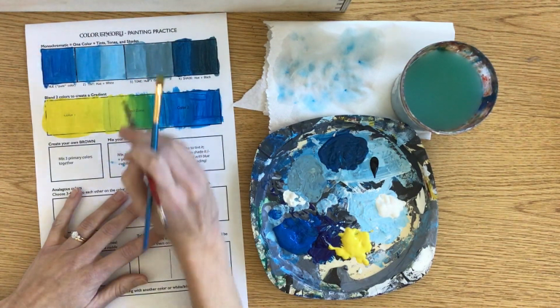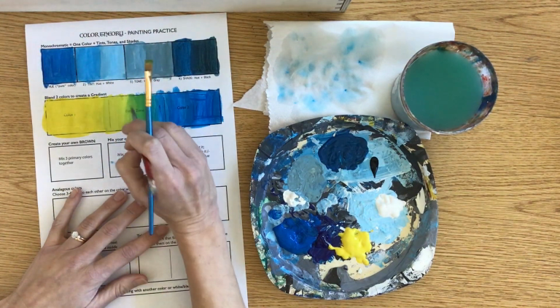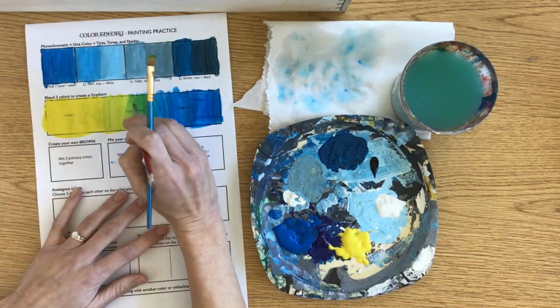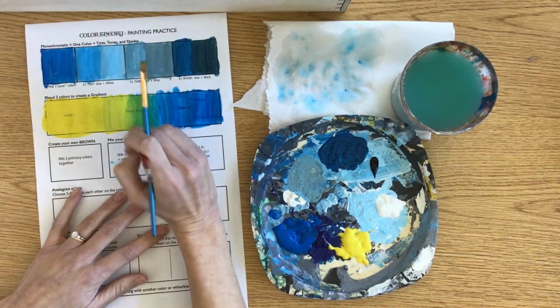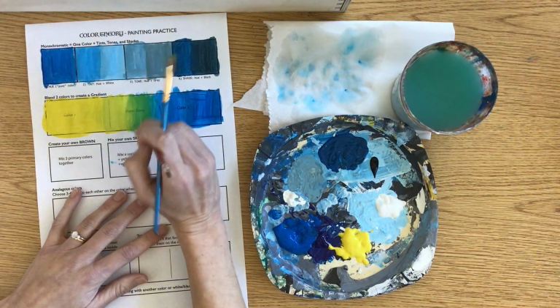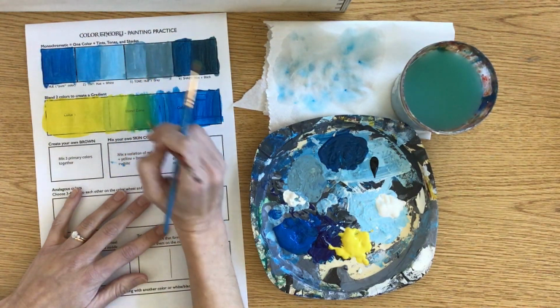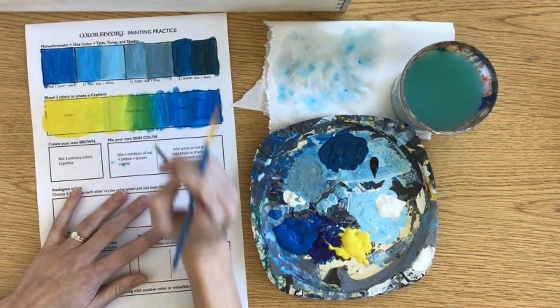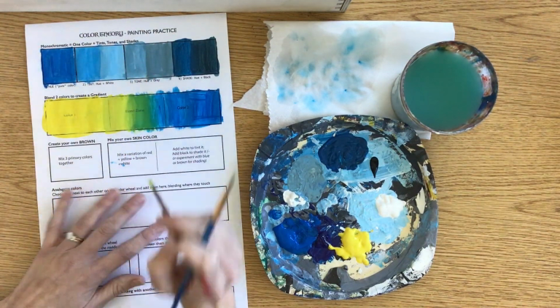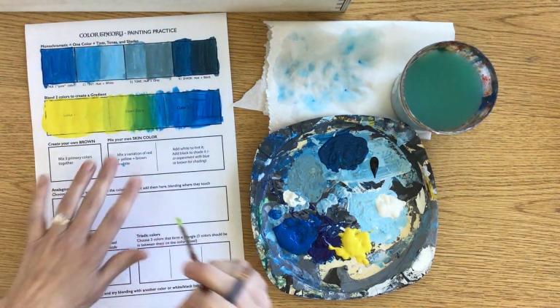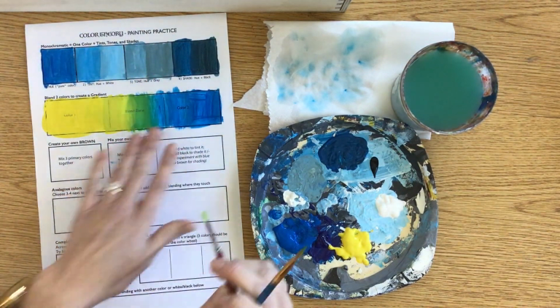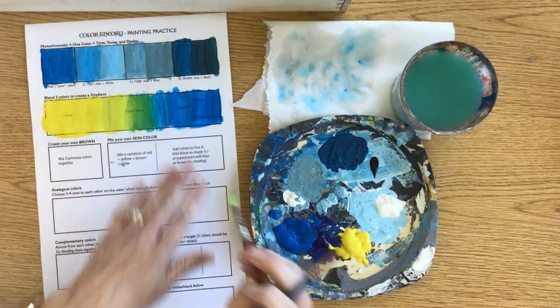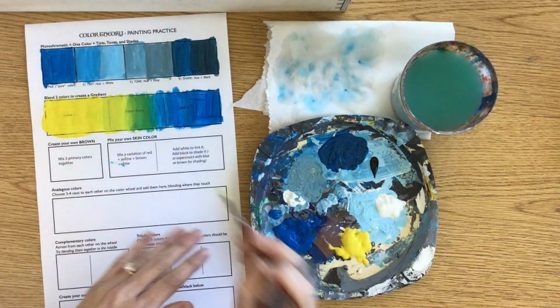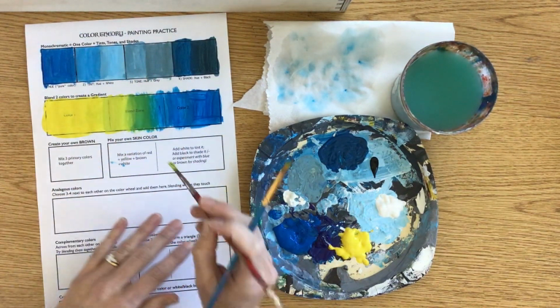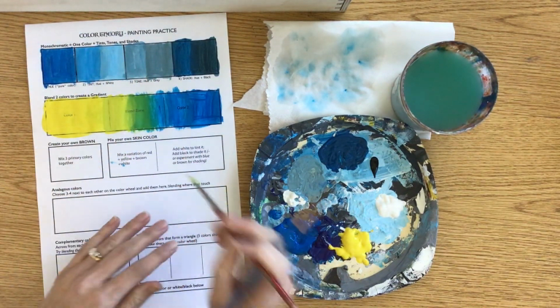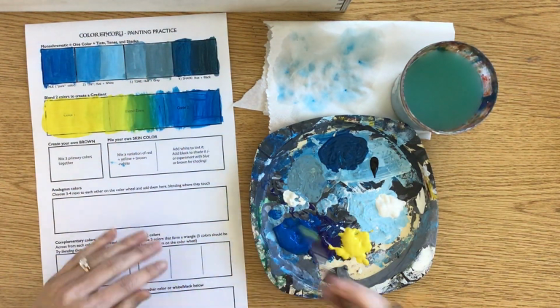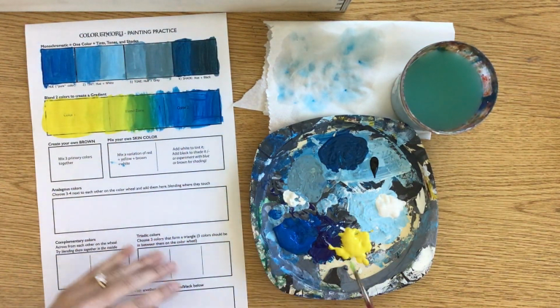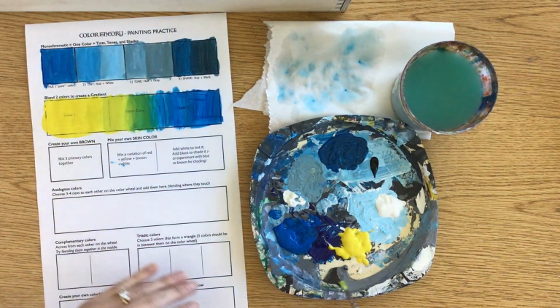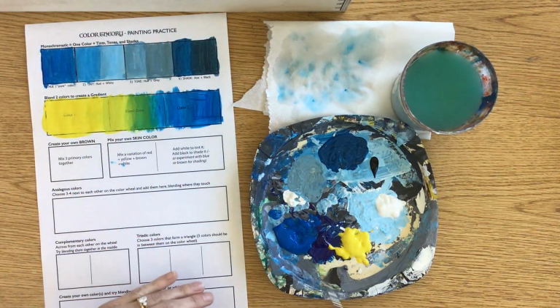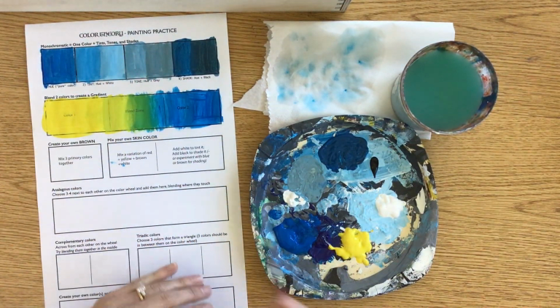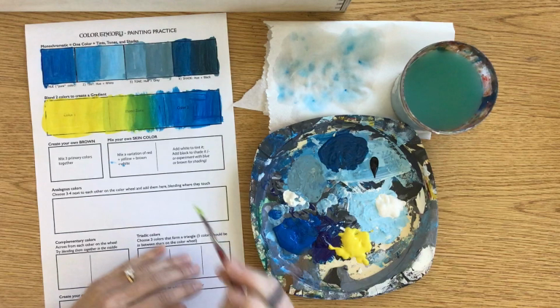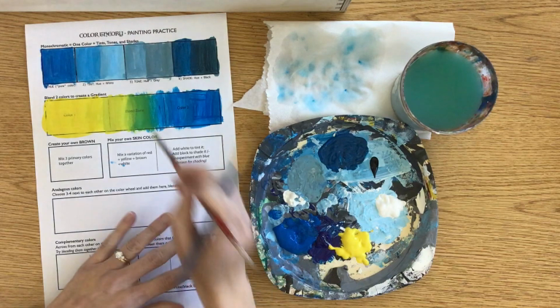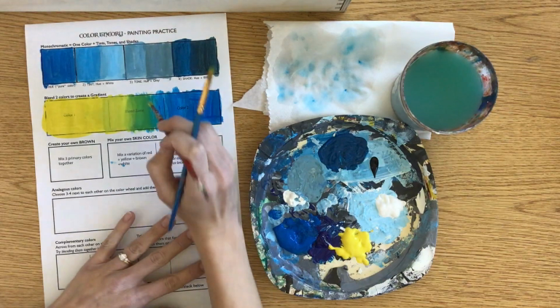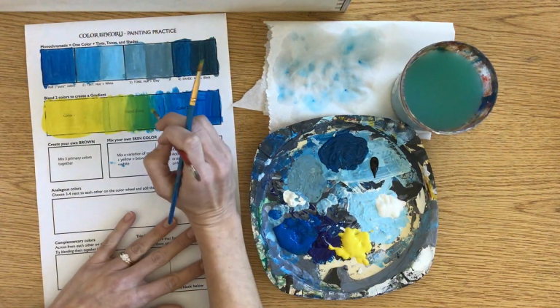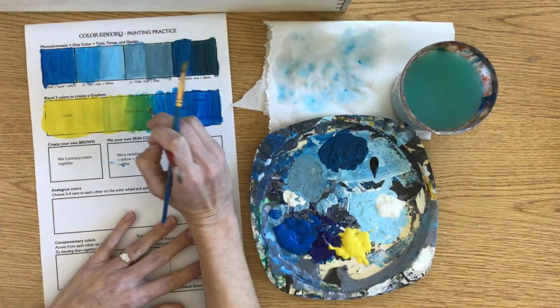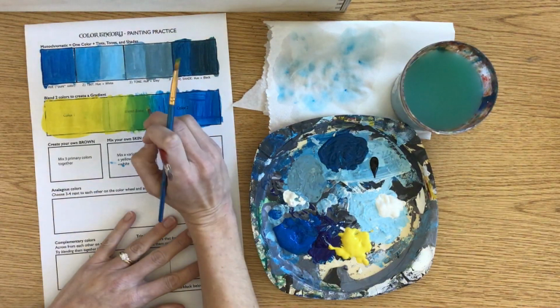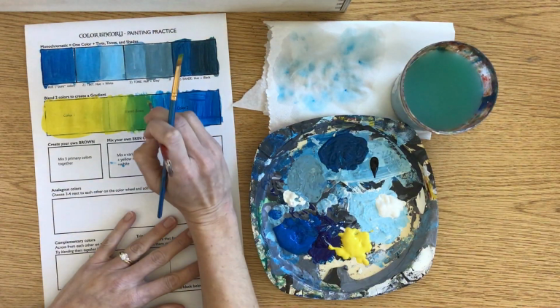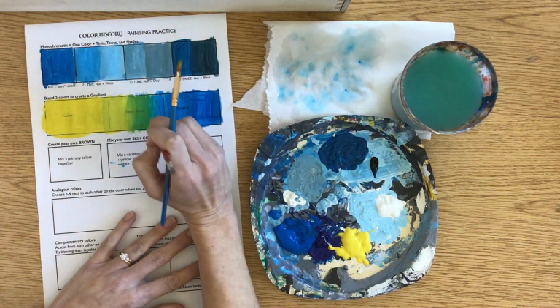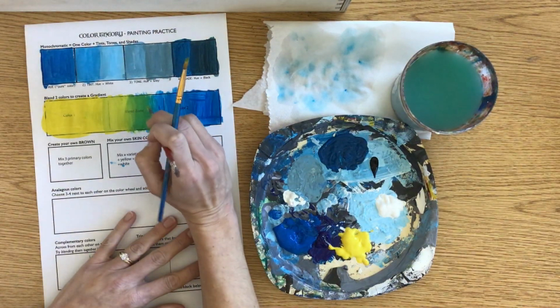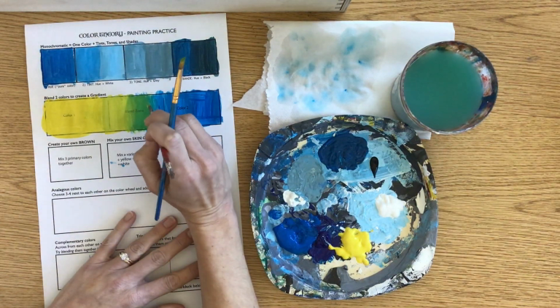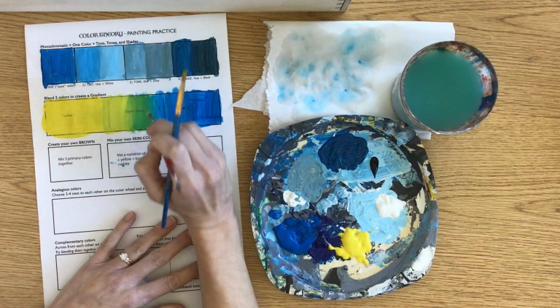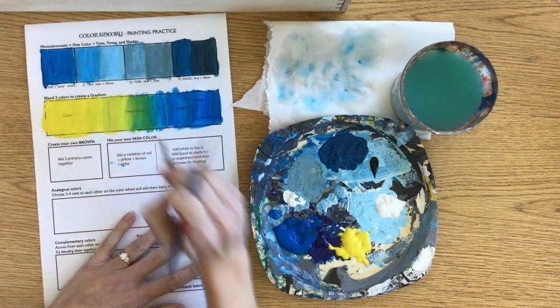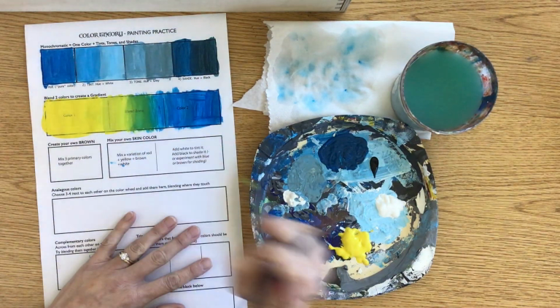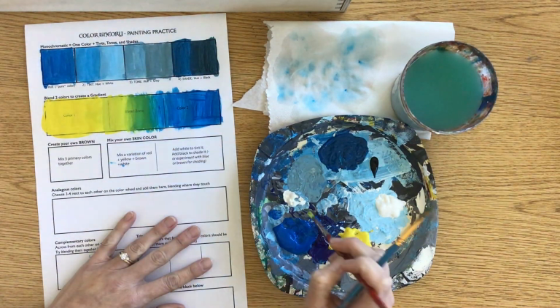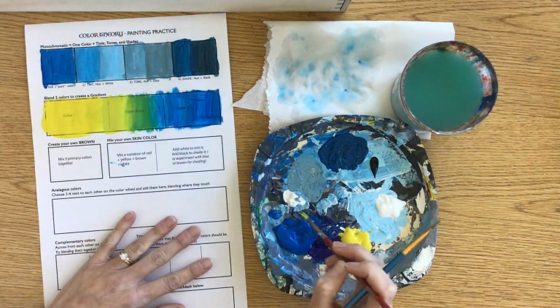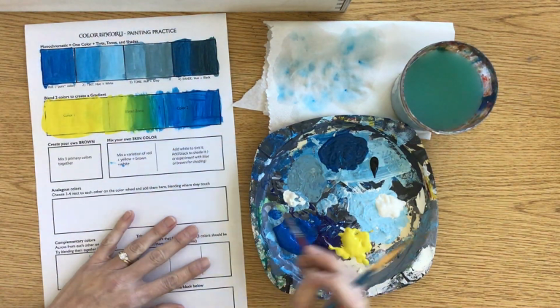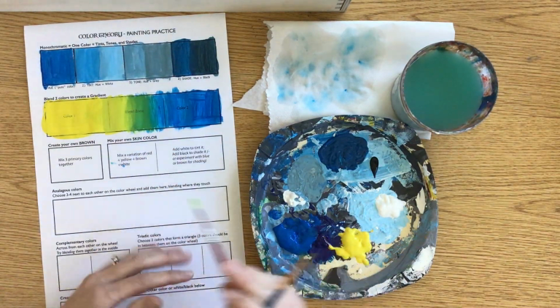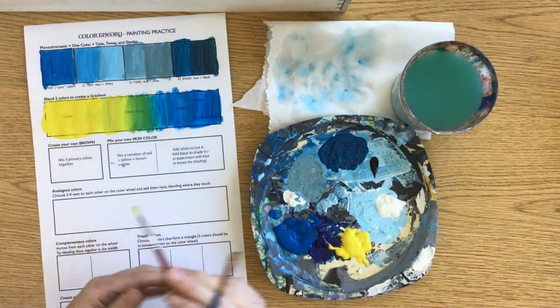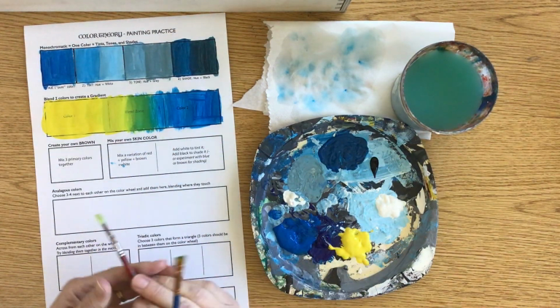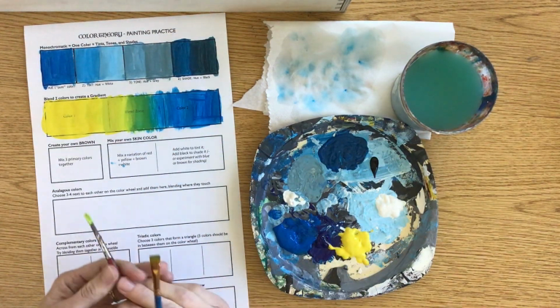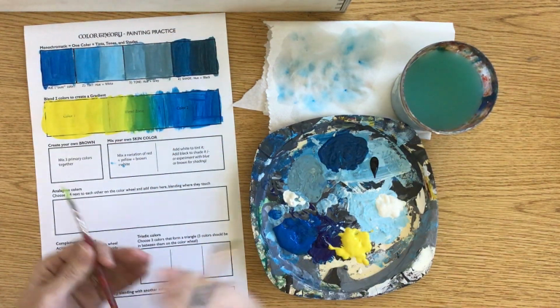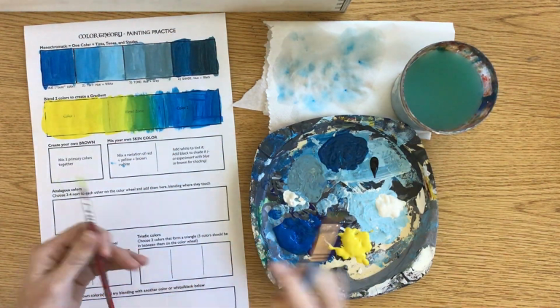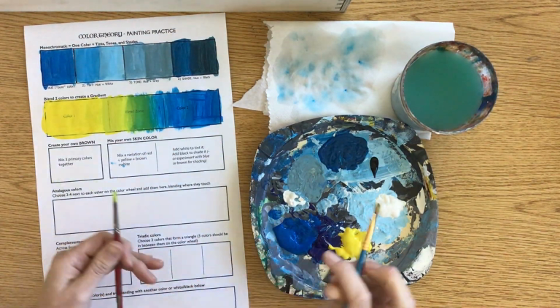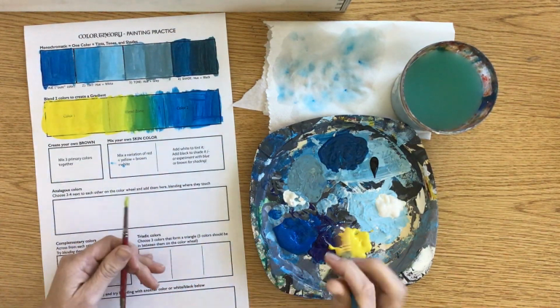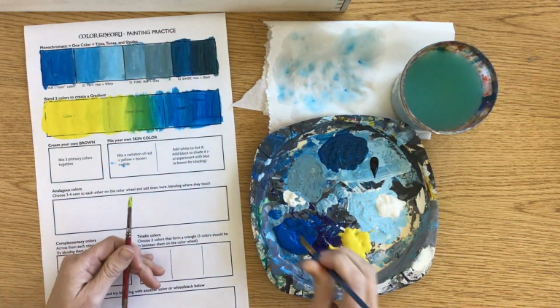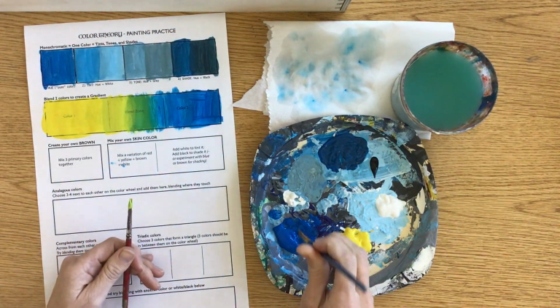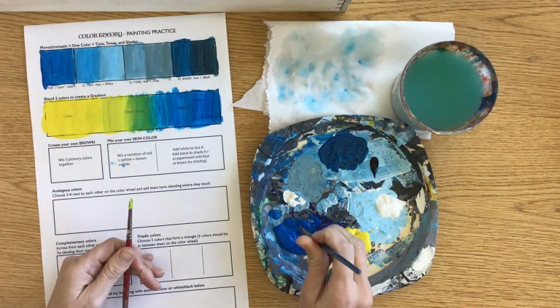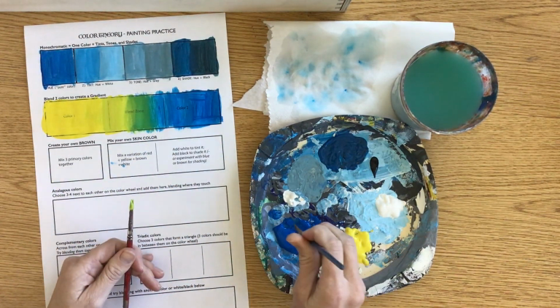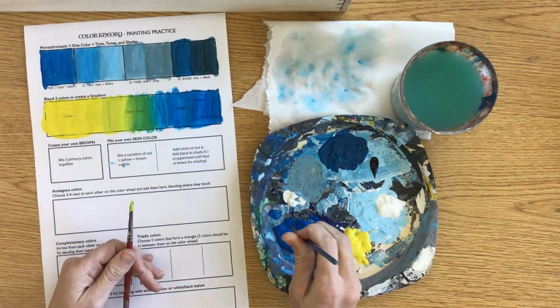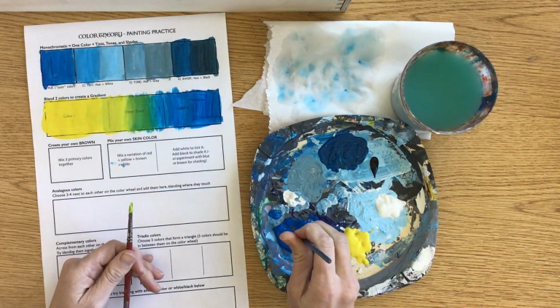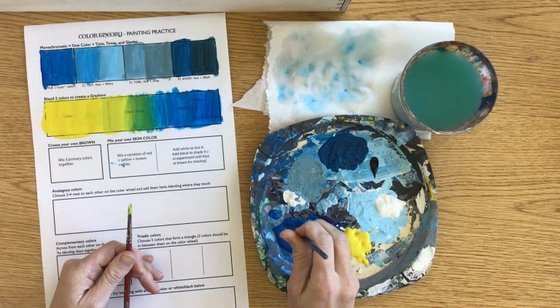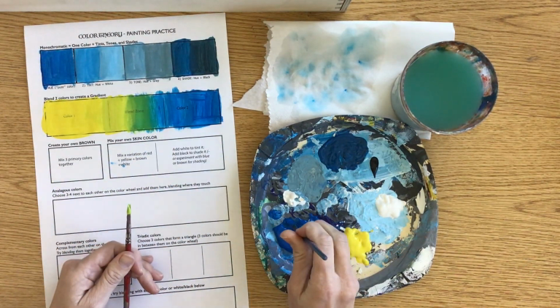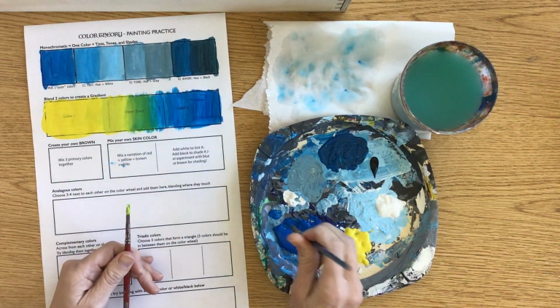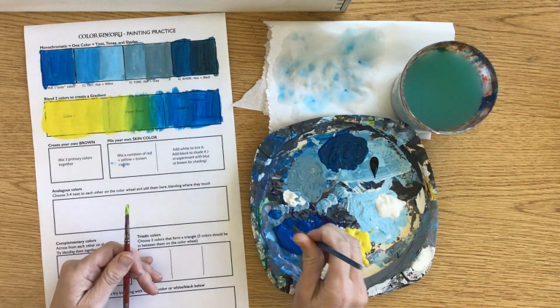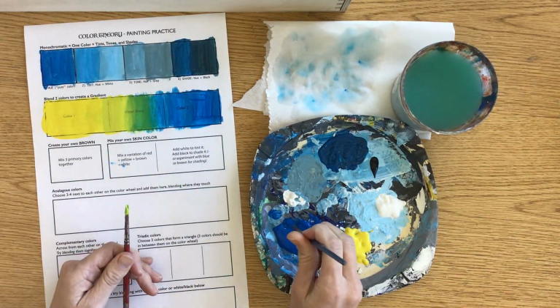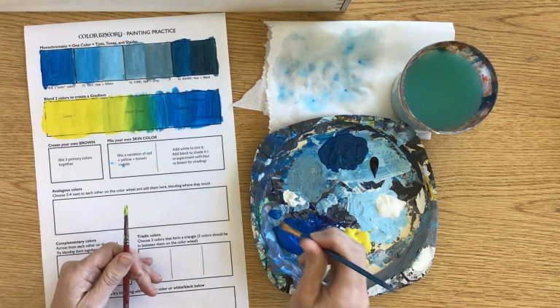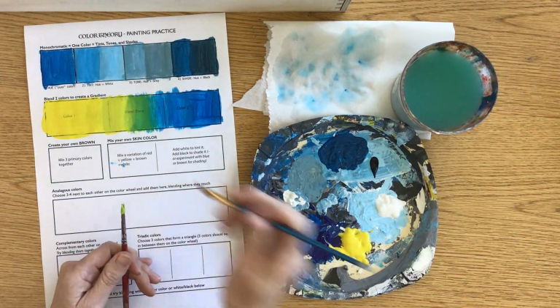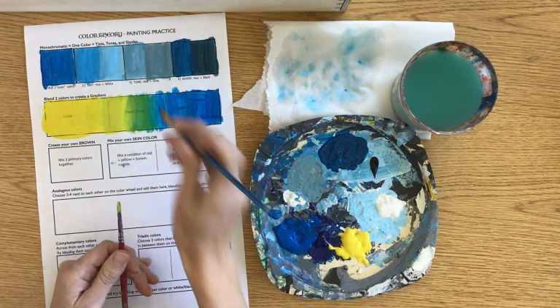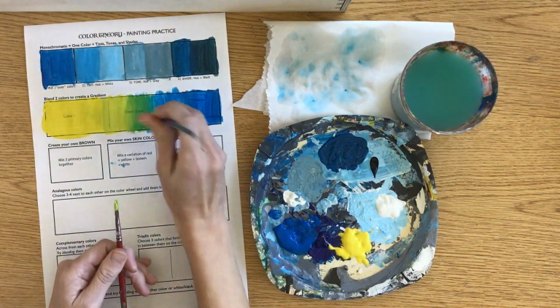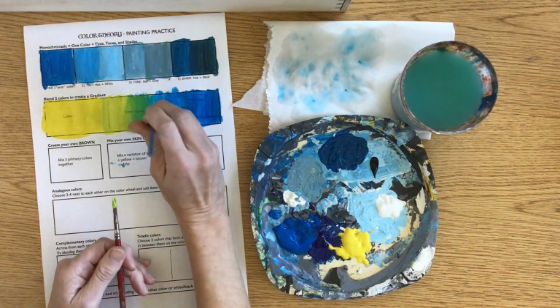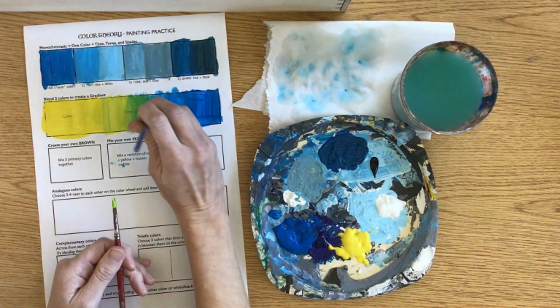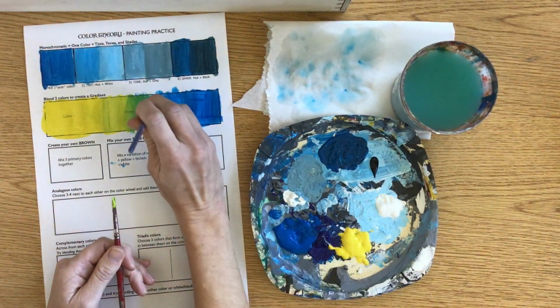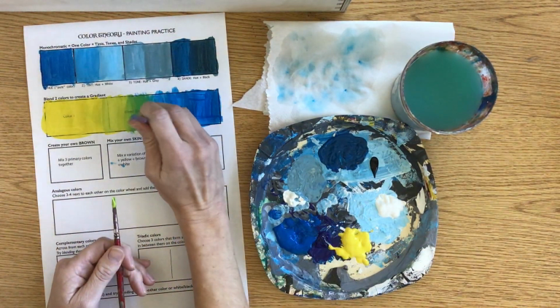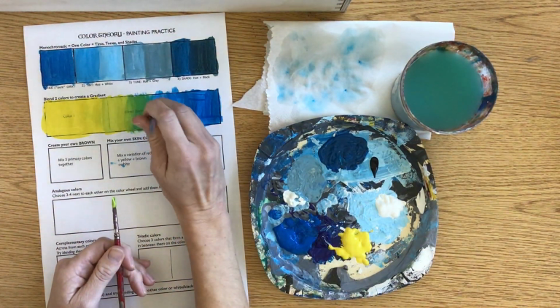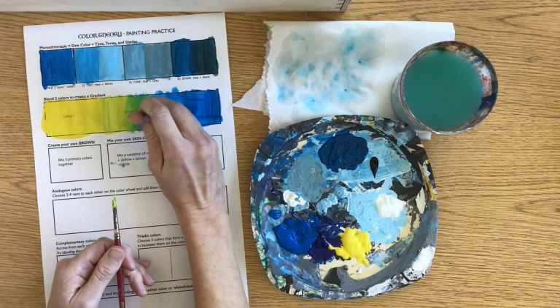Into the green and then into a blue-green. Let's see if I add just a little bit of blue here.